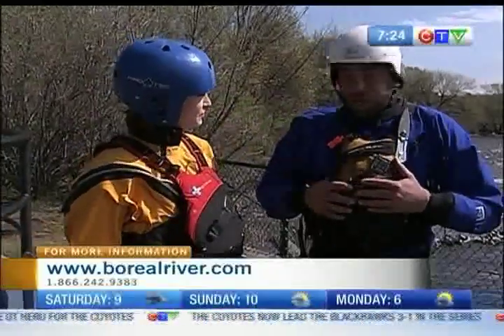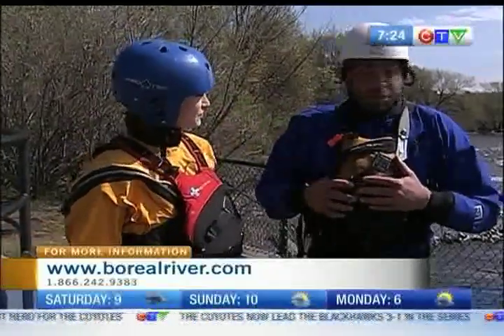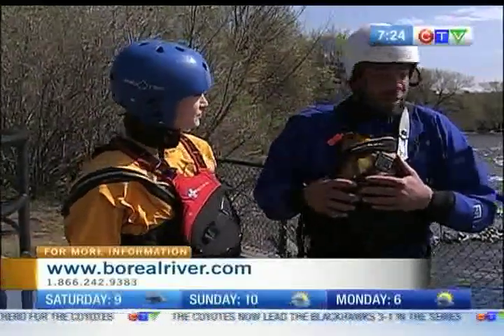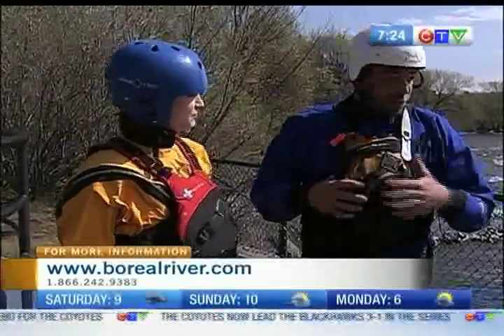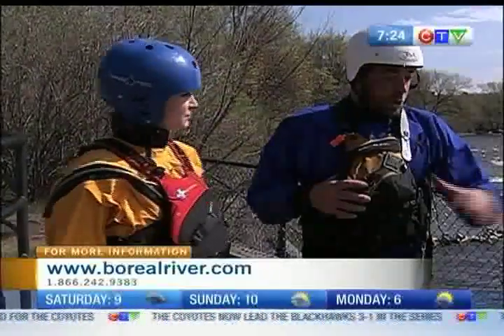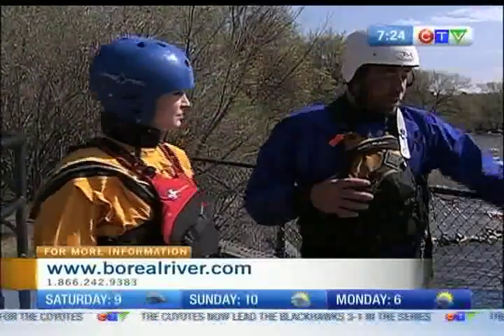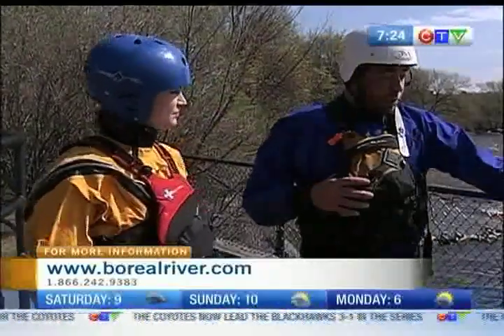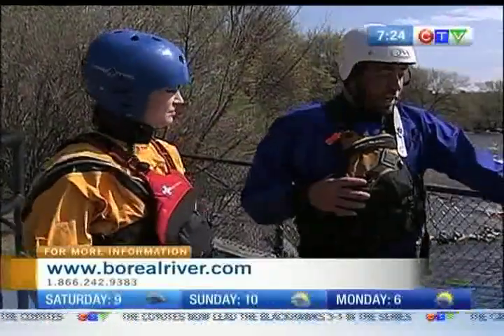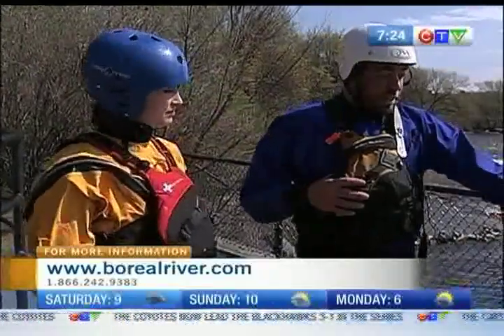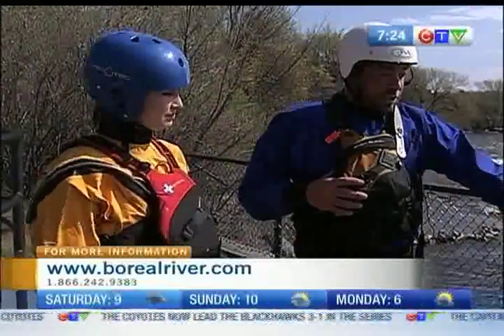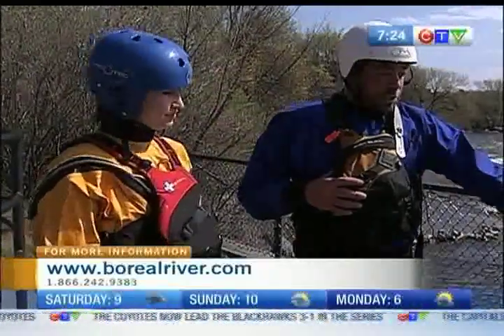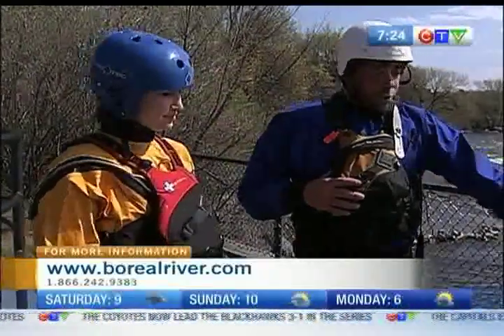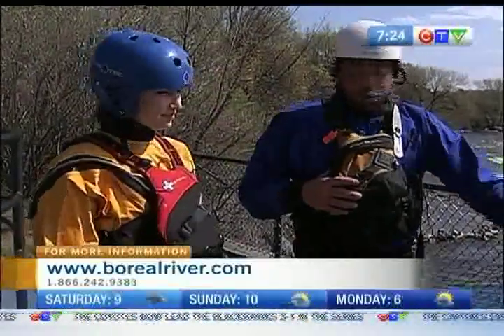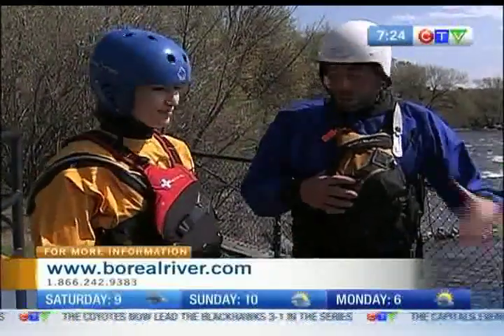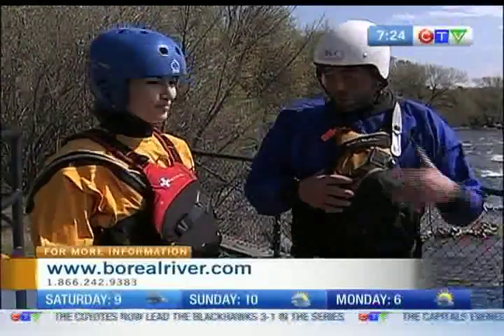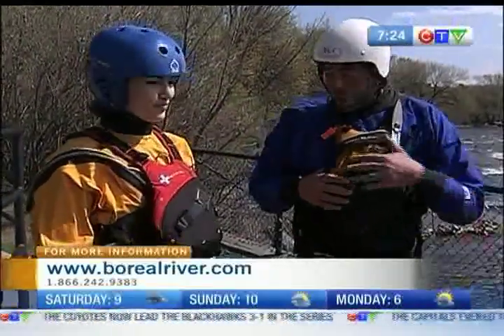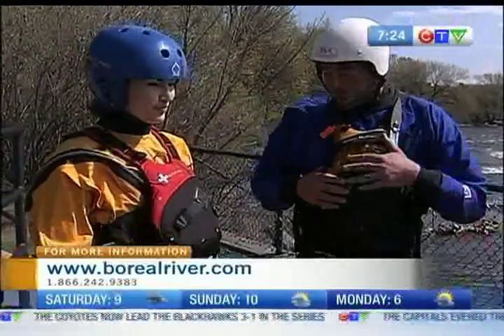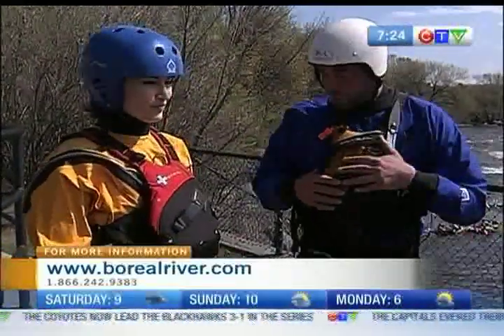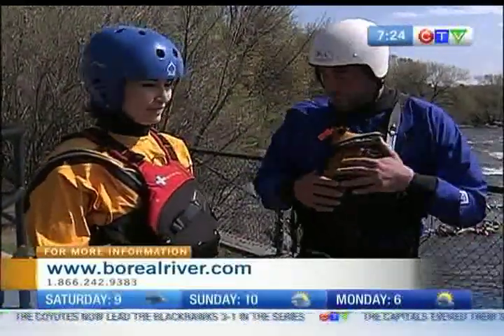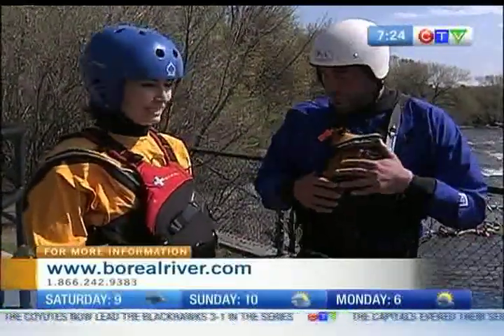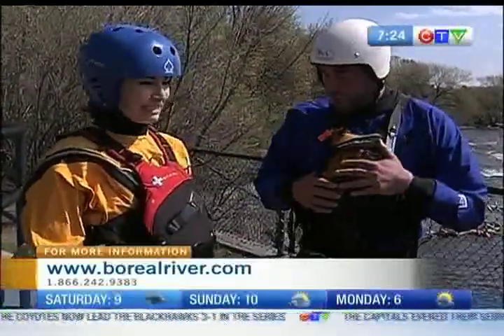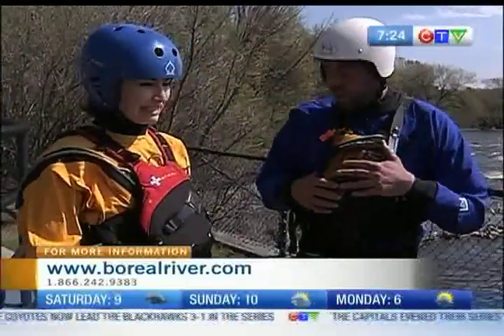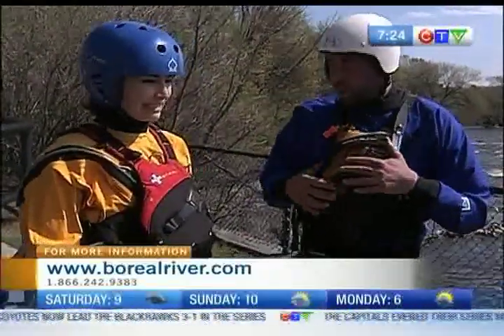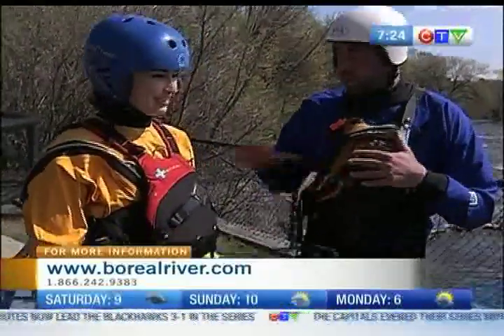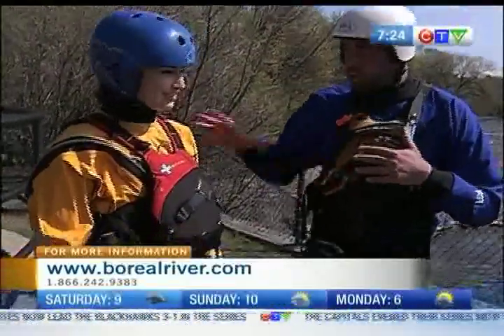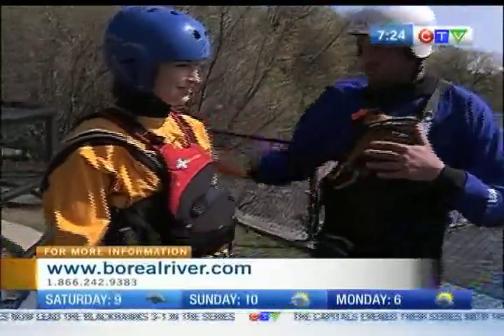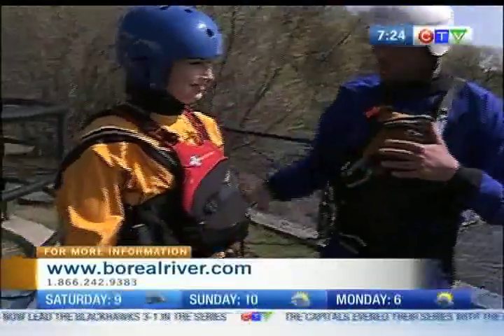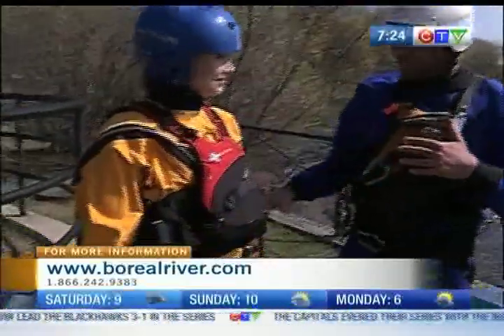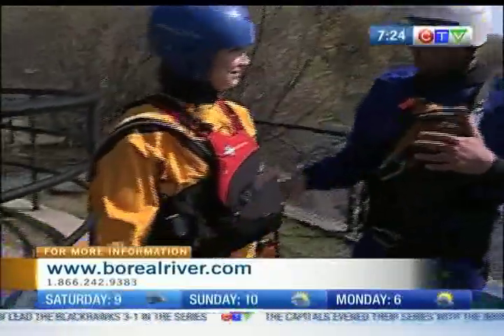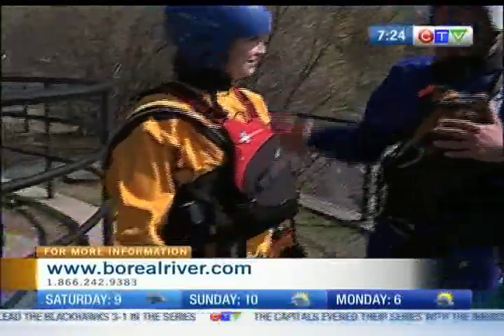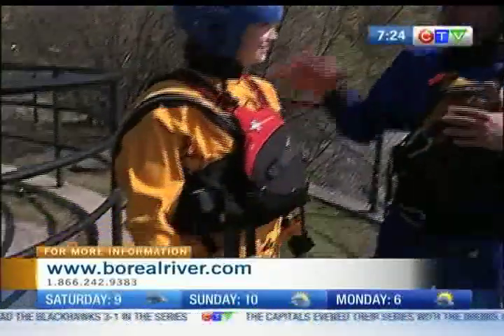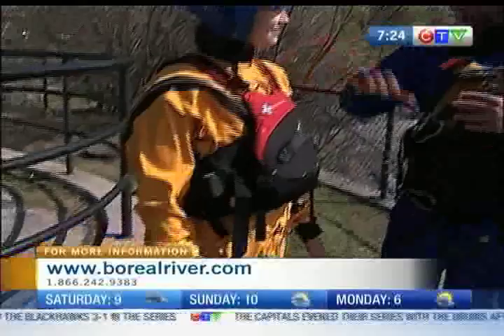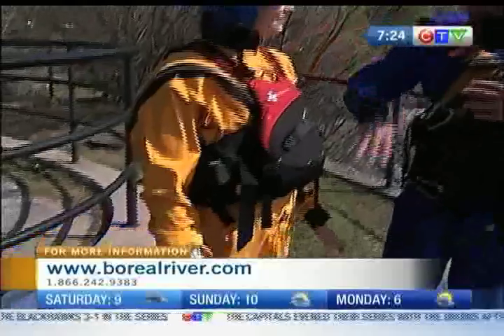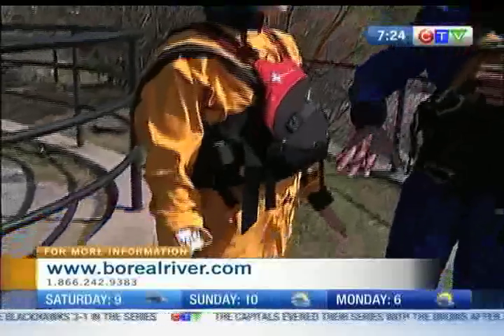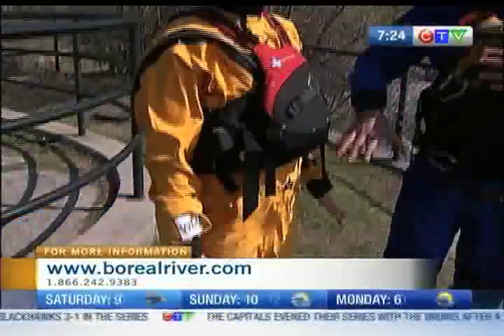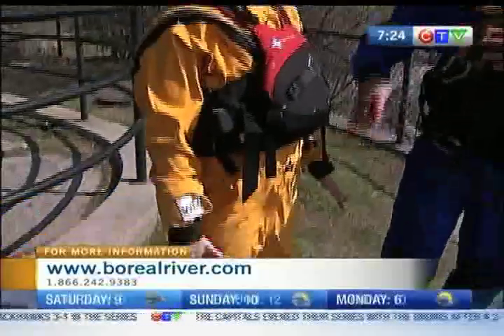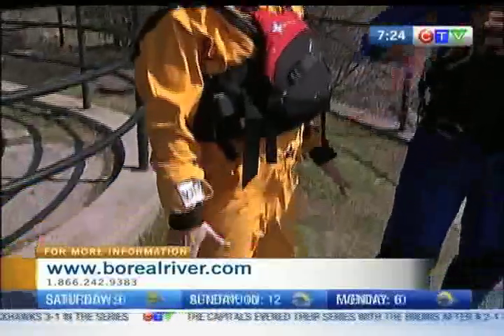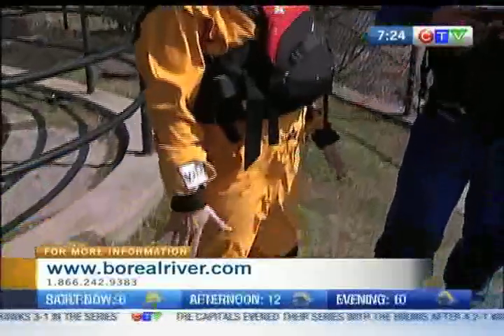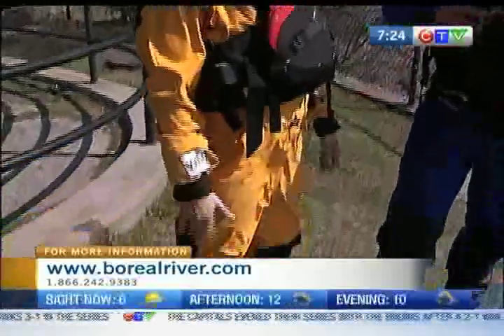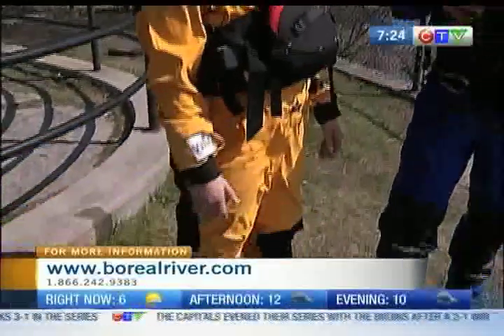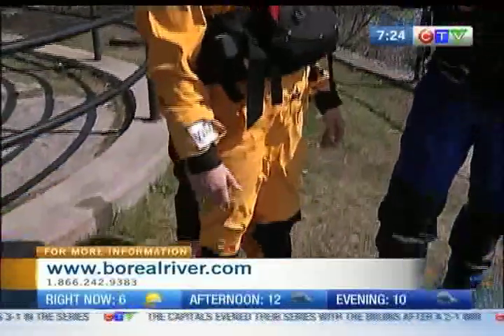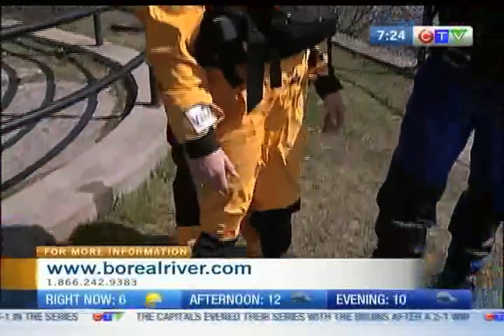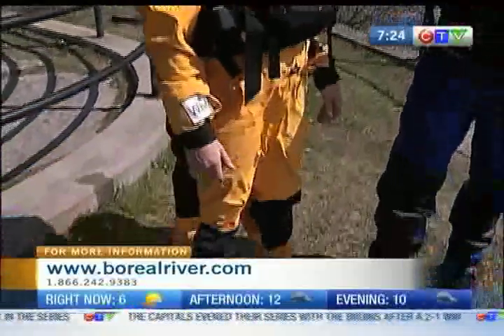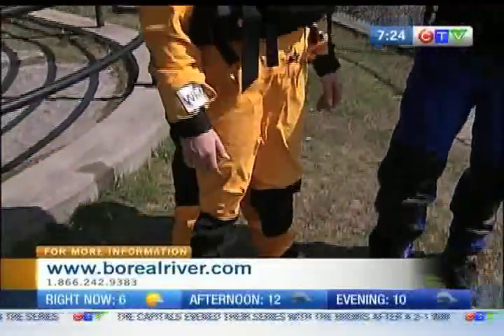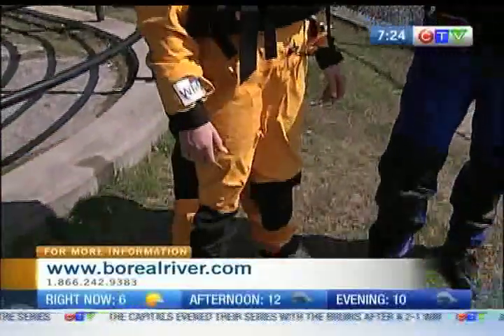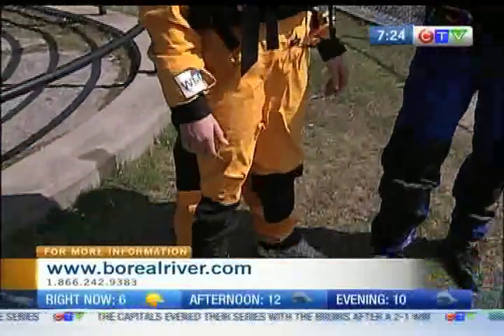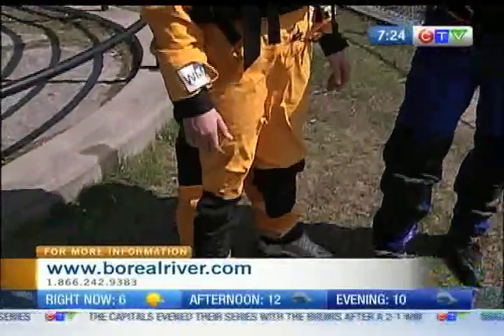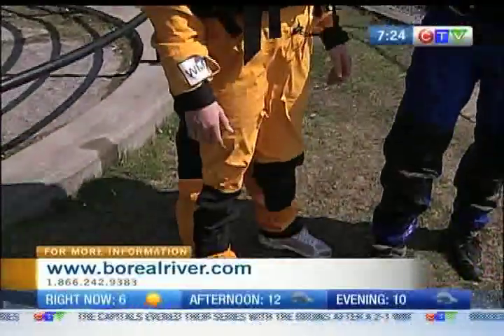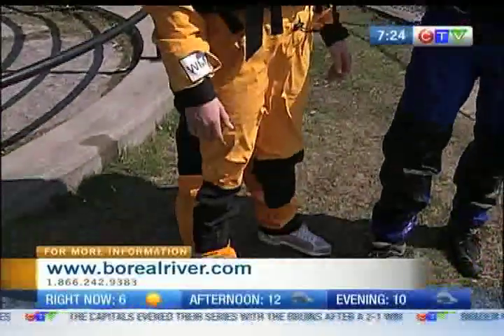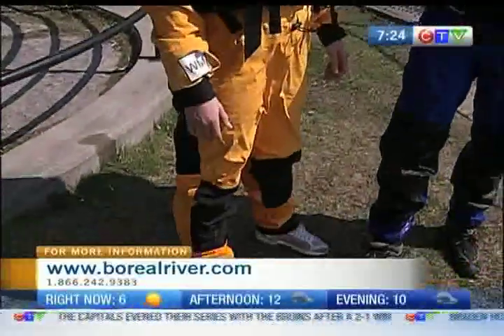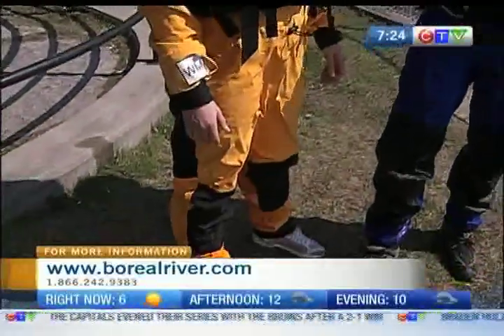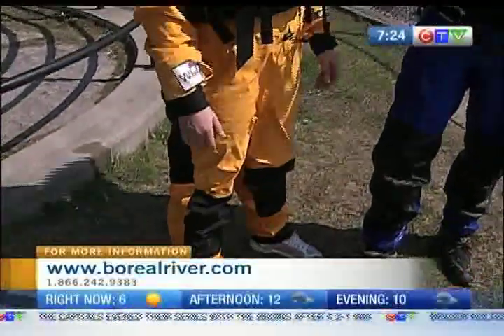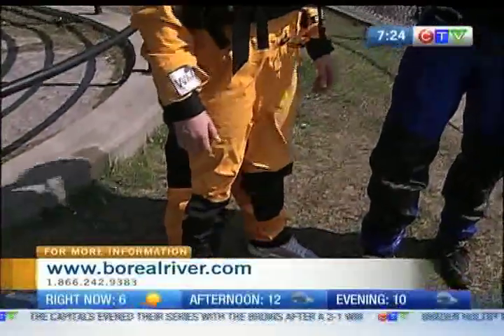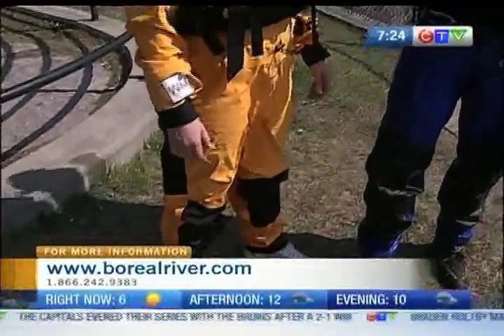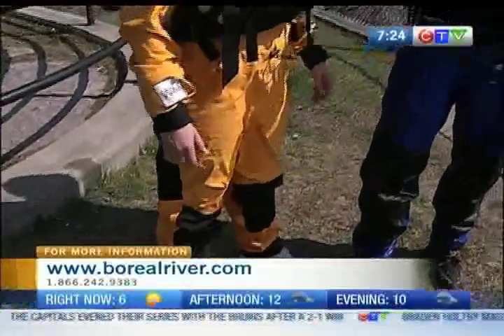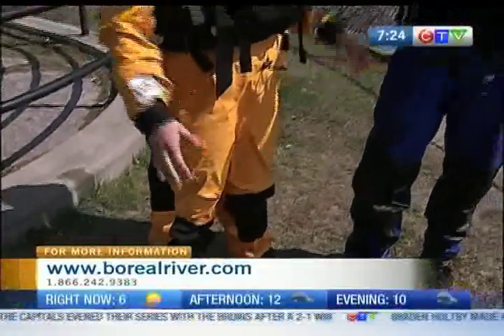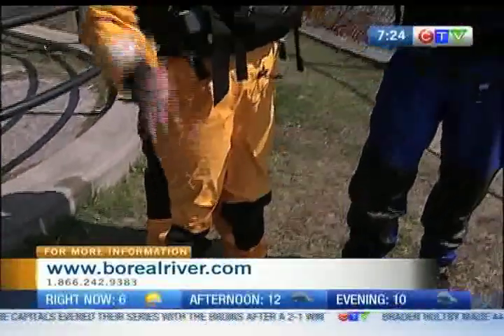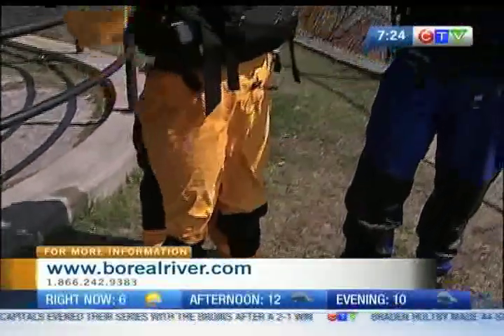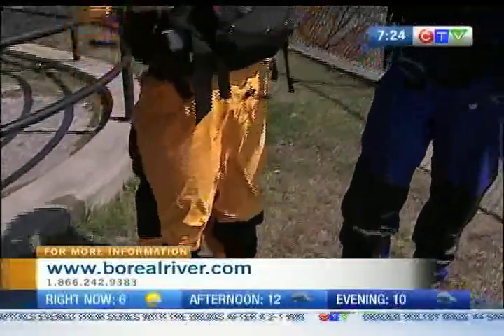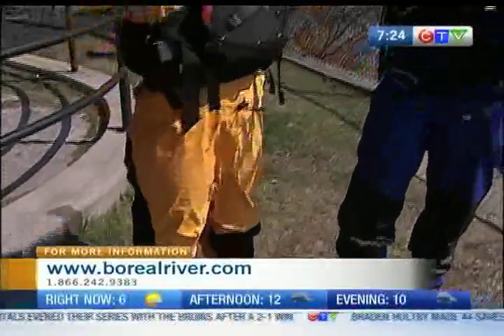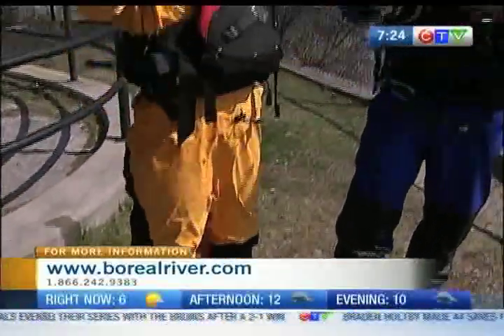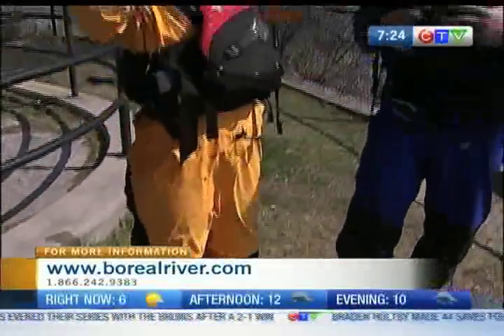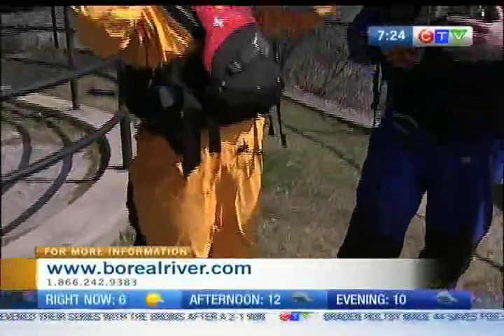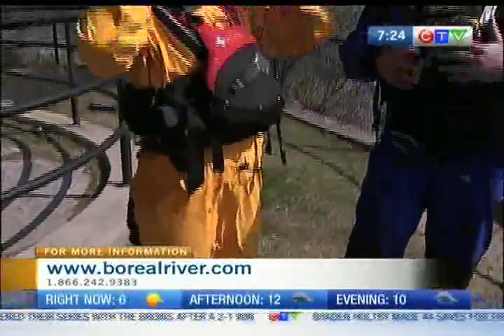Because we're going to be getting into pretty cold water, we have our dry suit and you have a bunch of fleece layers underneath, and then your whitewater helmet as well.